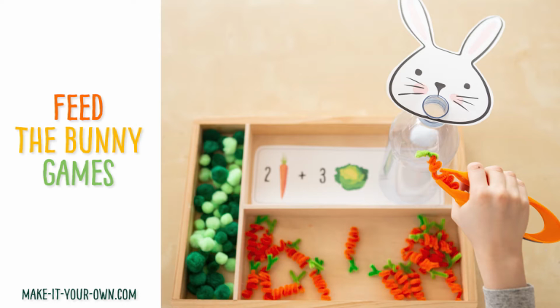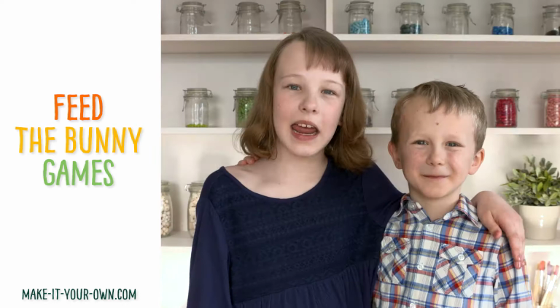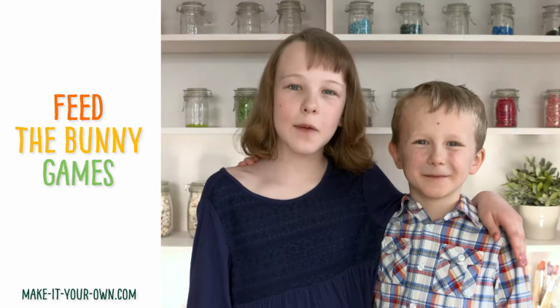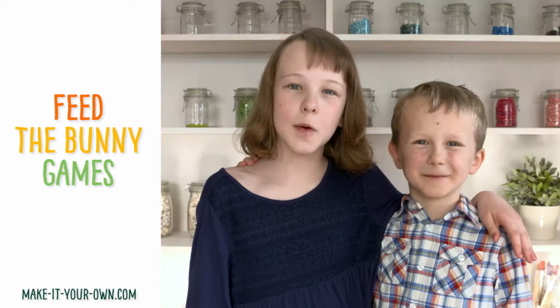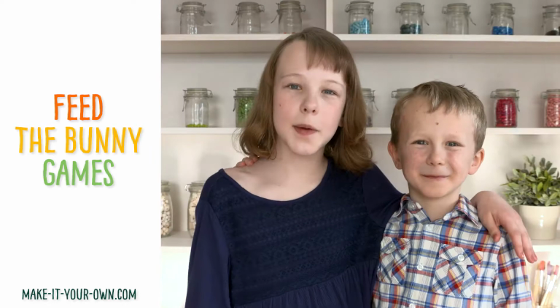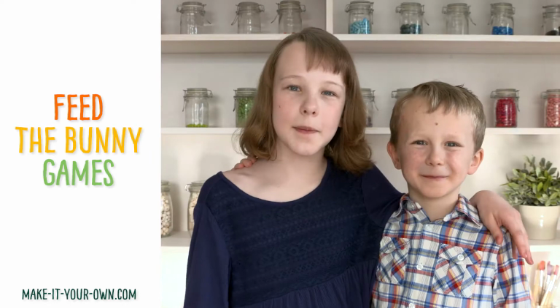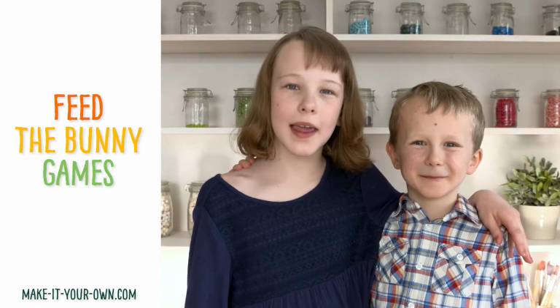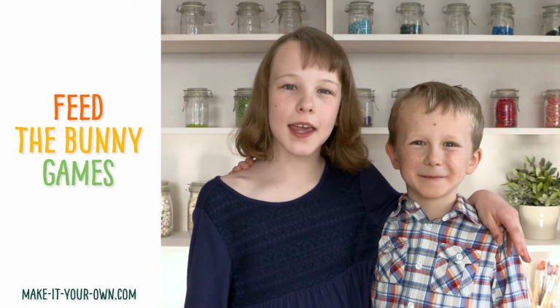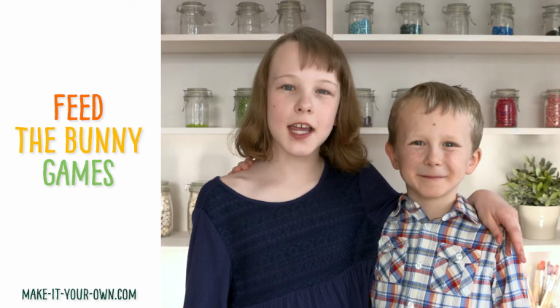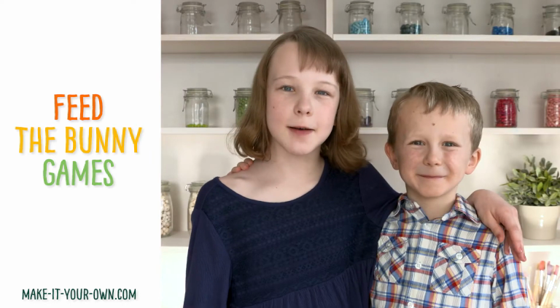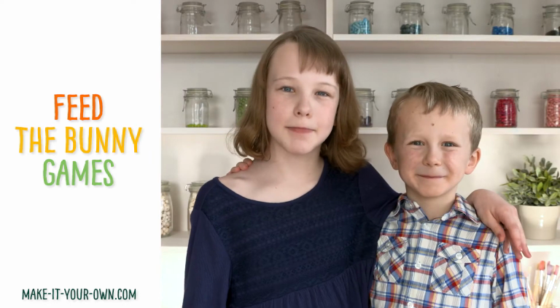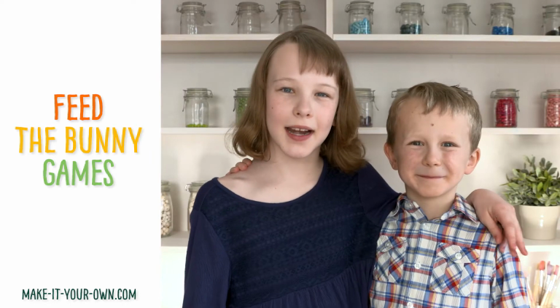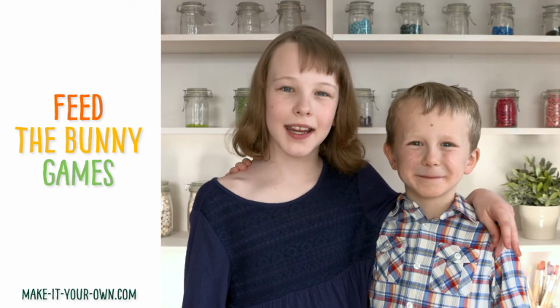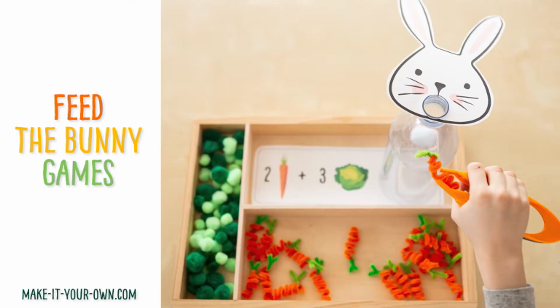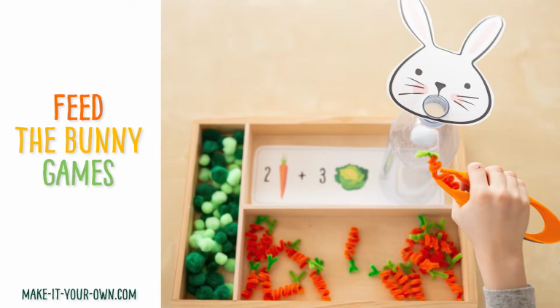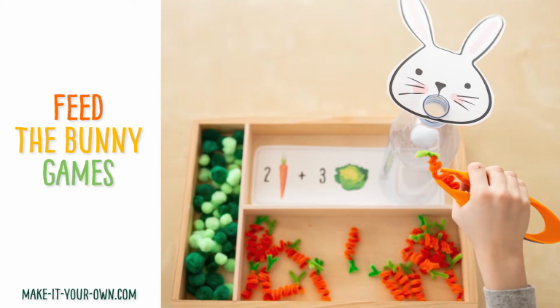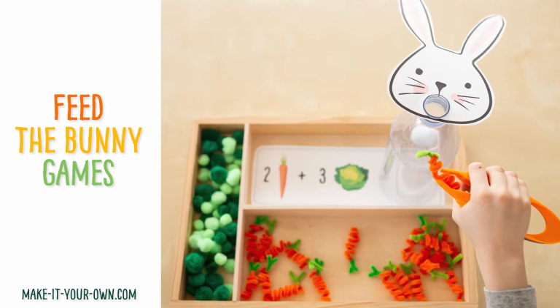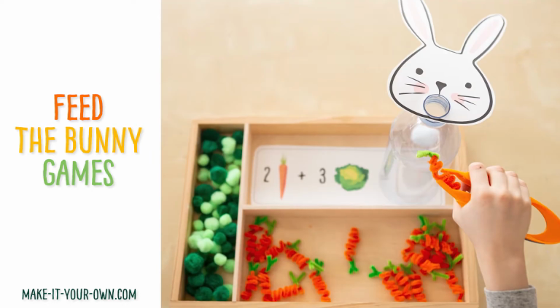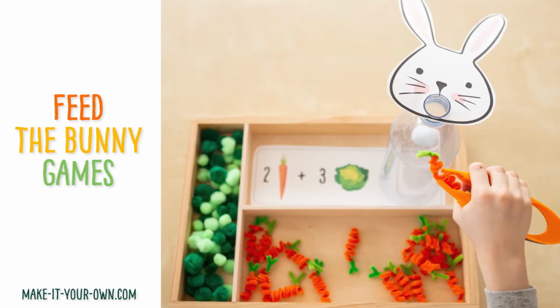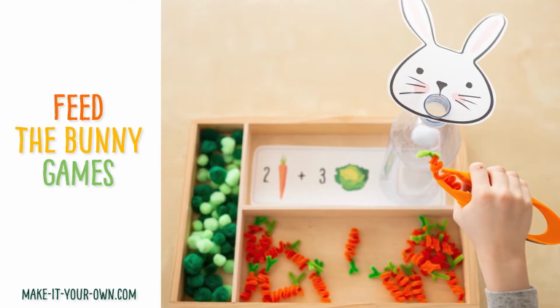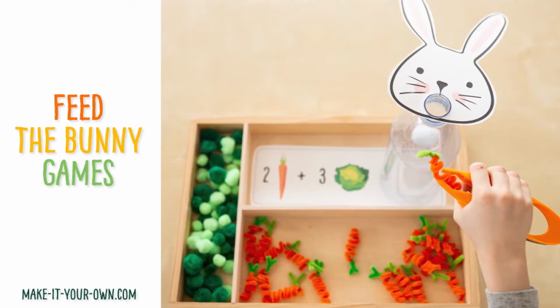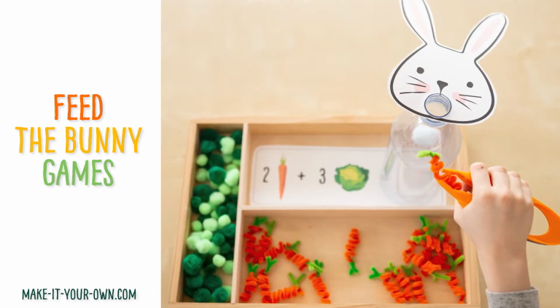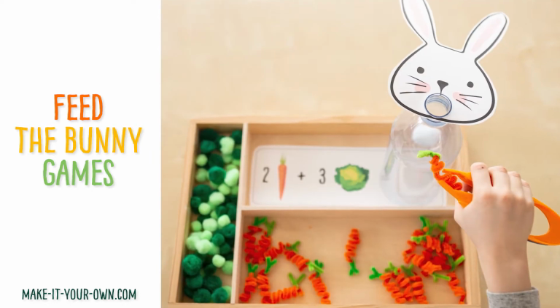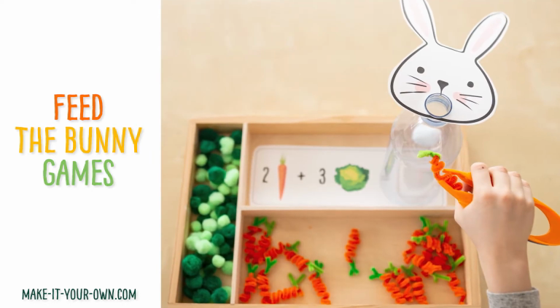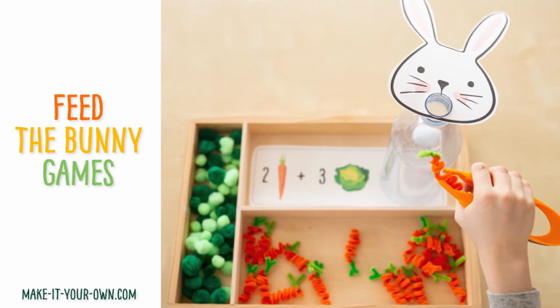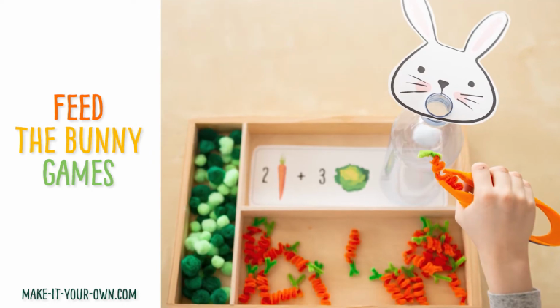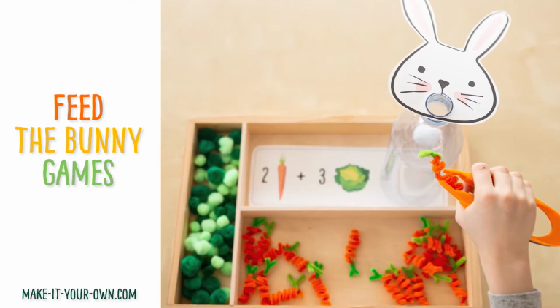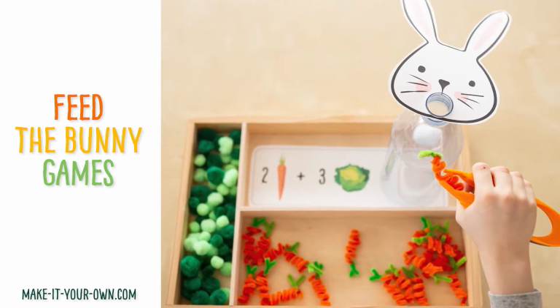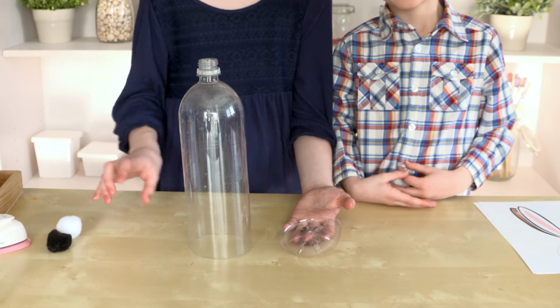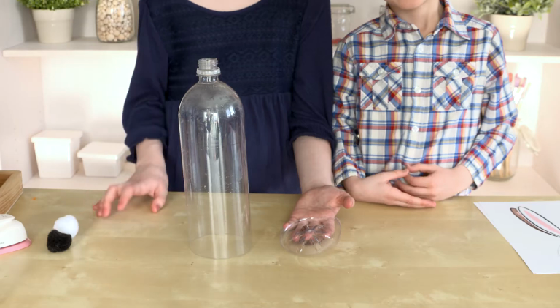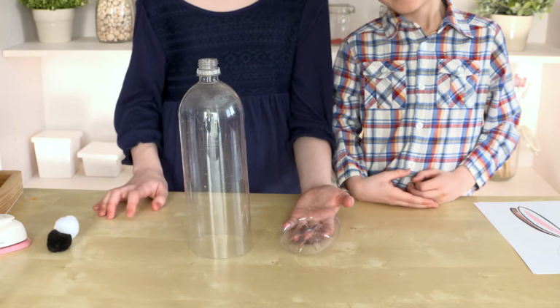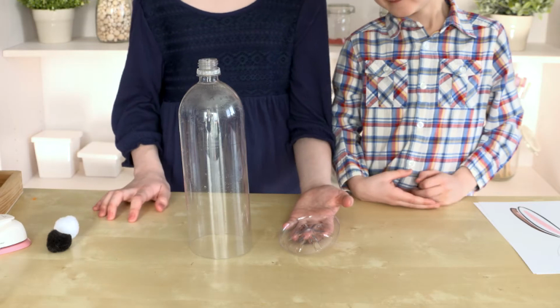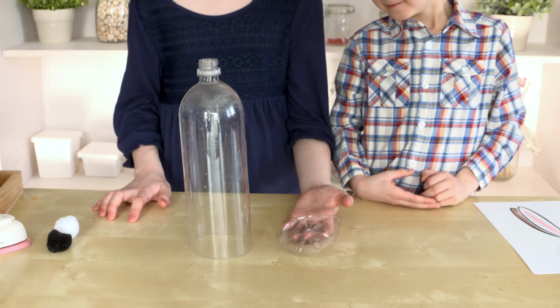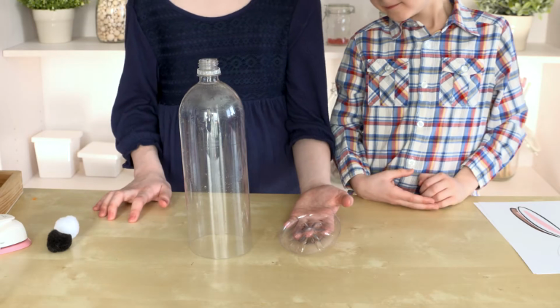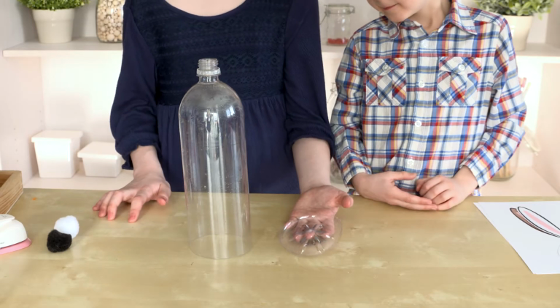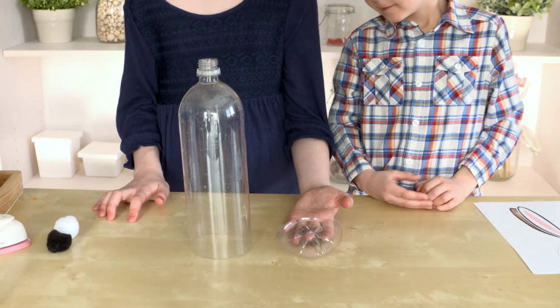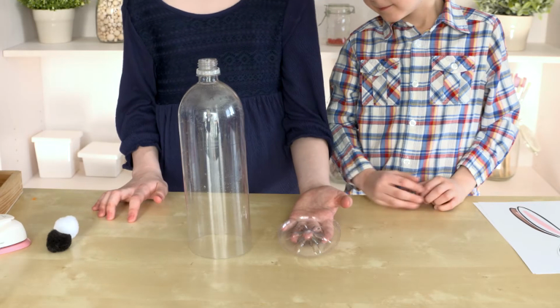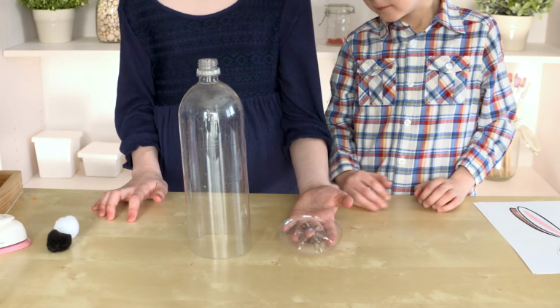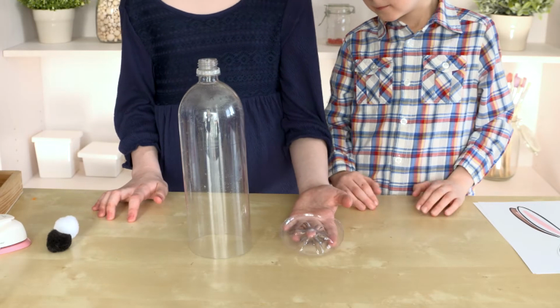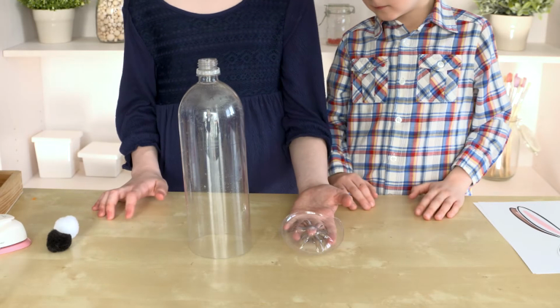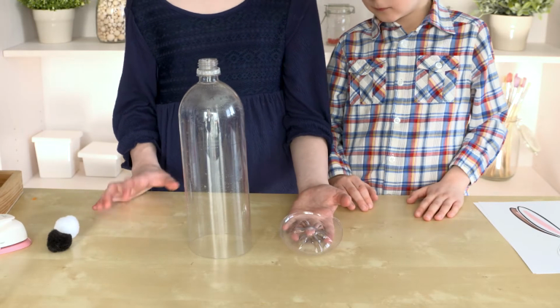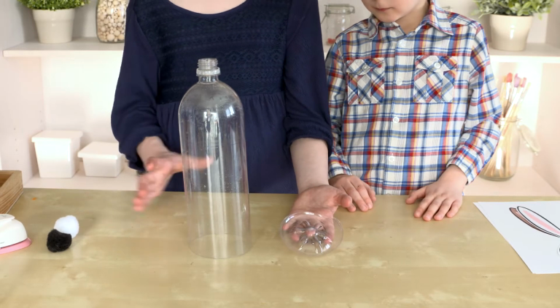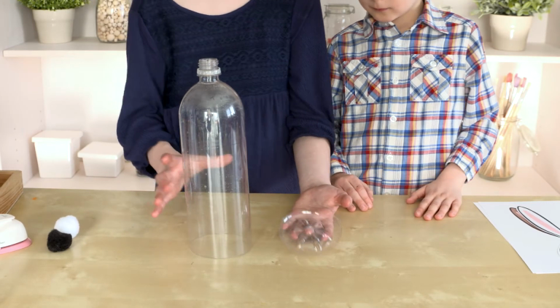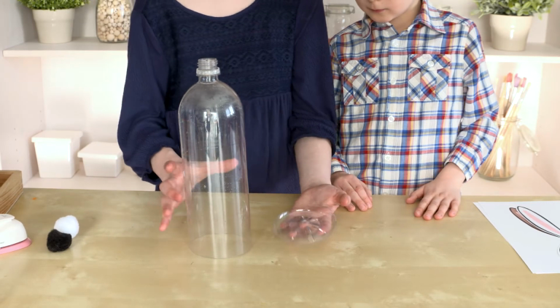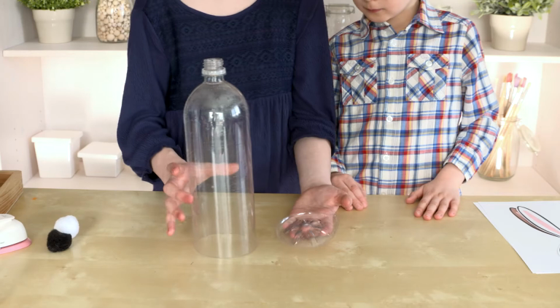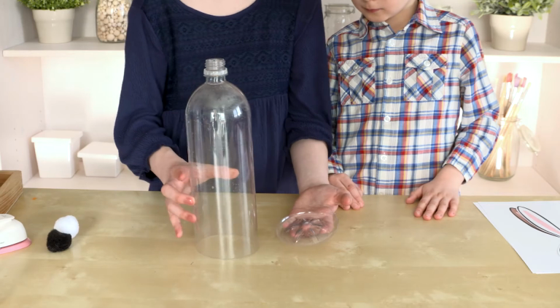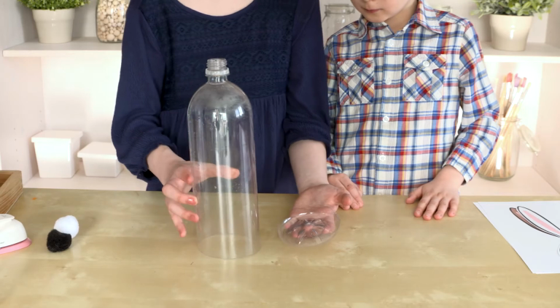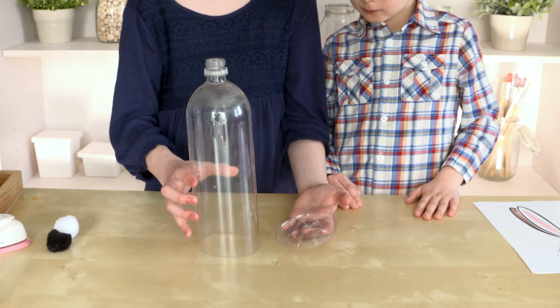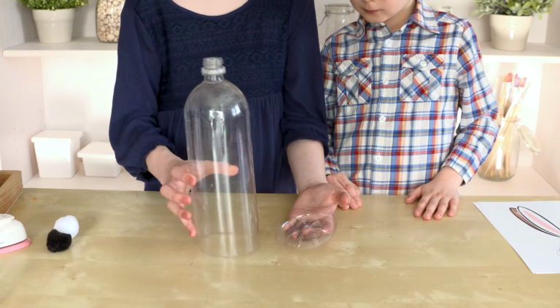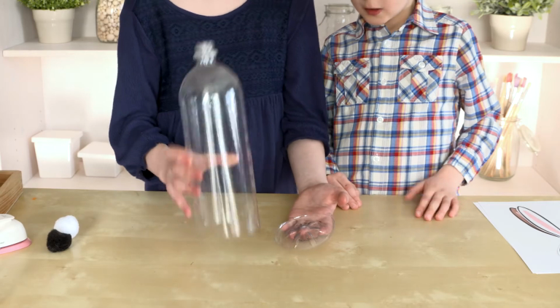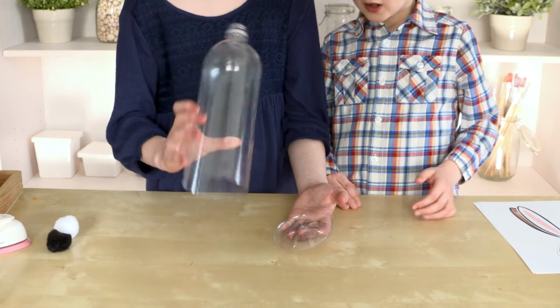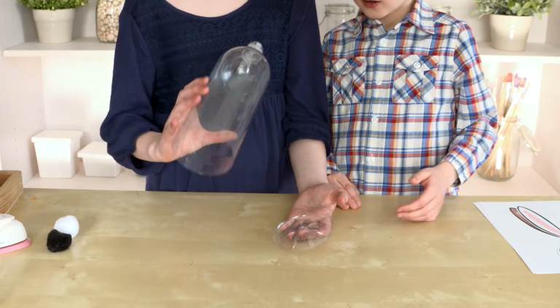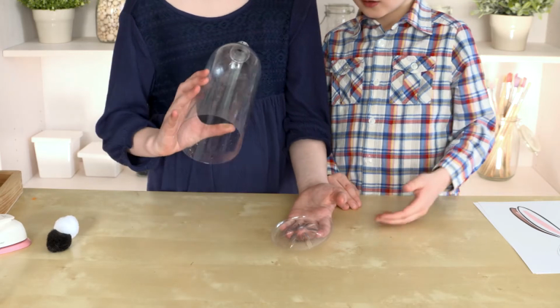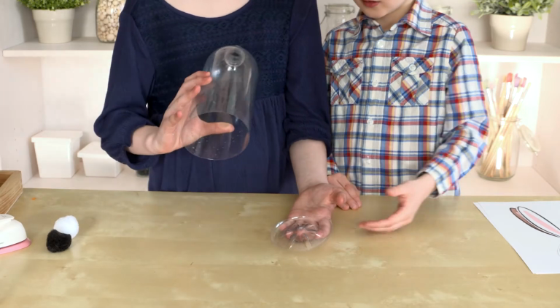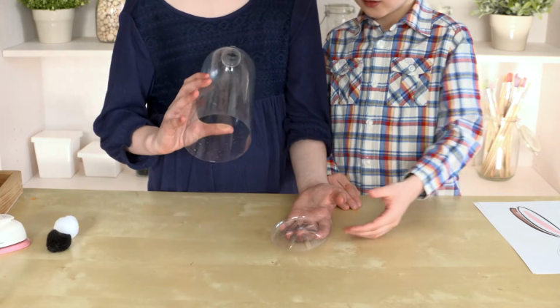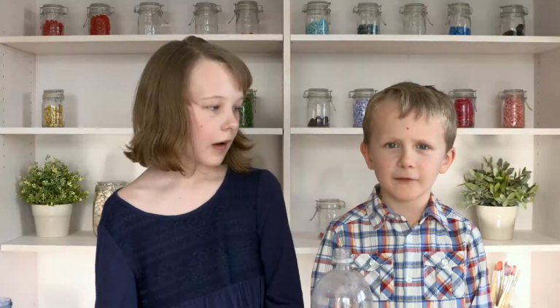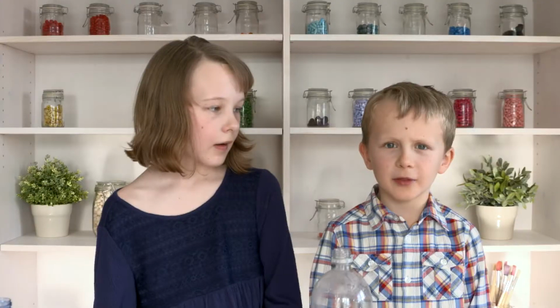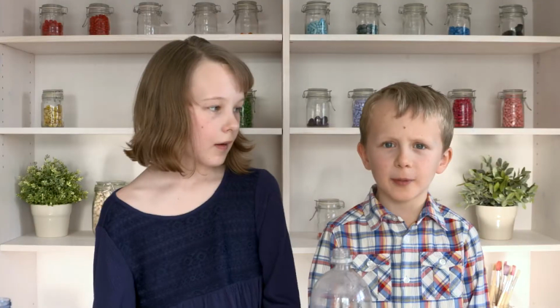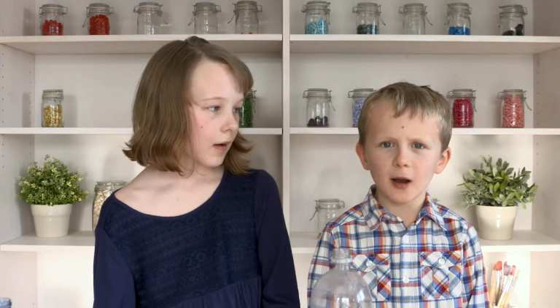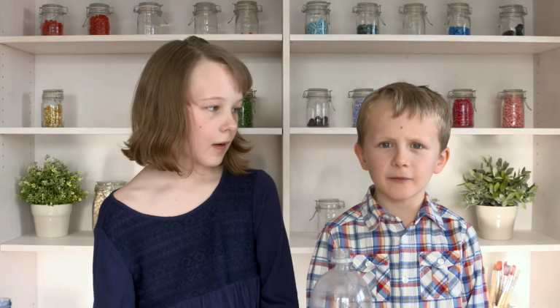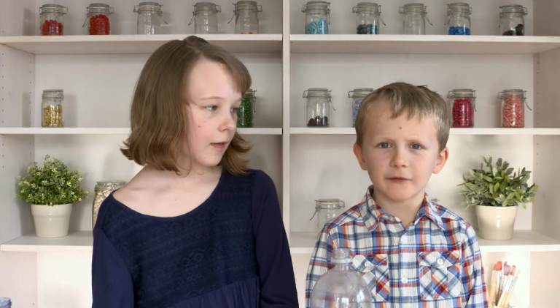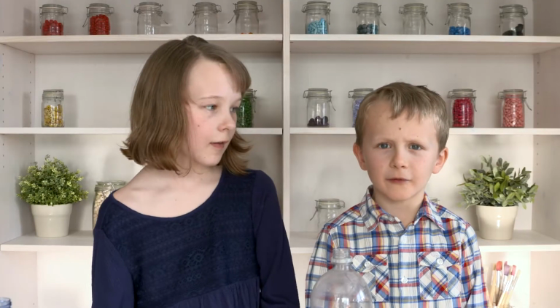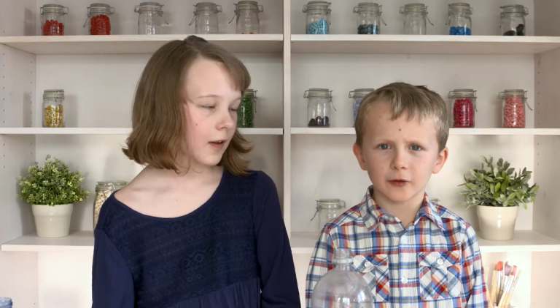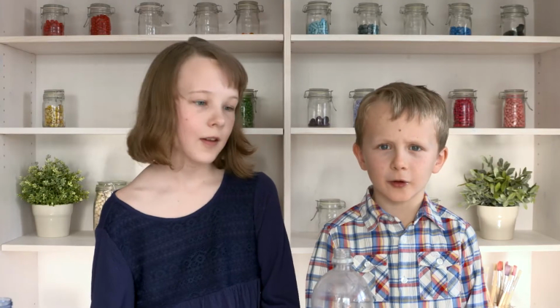Today we'll be making a bunny counting and adding game using a clean water bottle. Have an adult cut off the bottom for you.